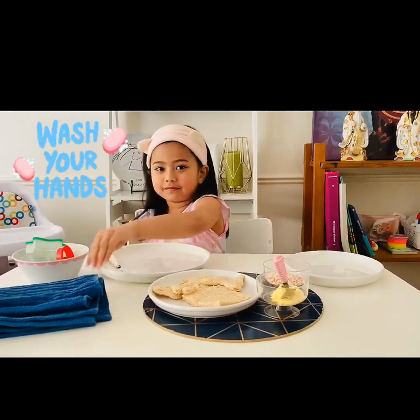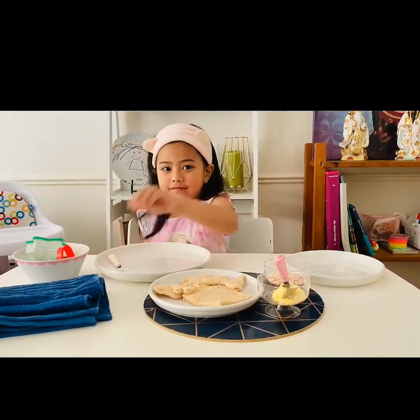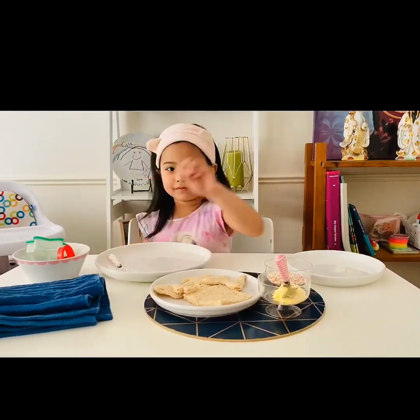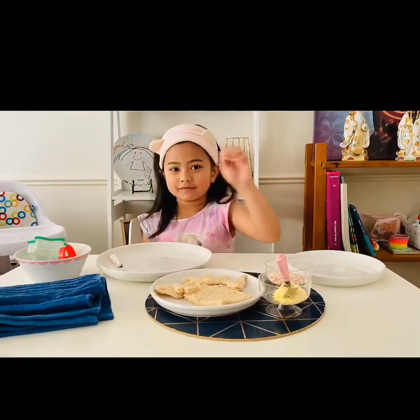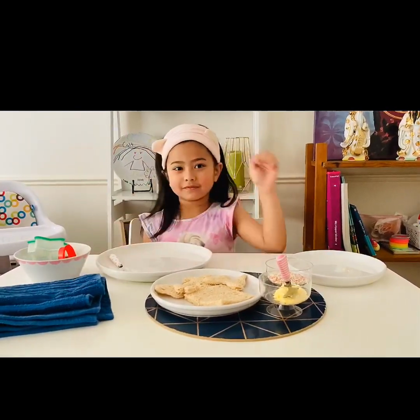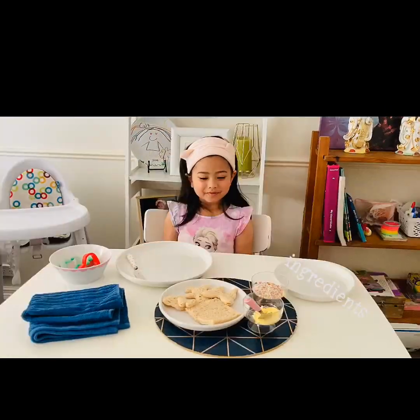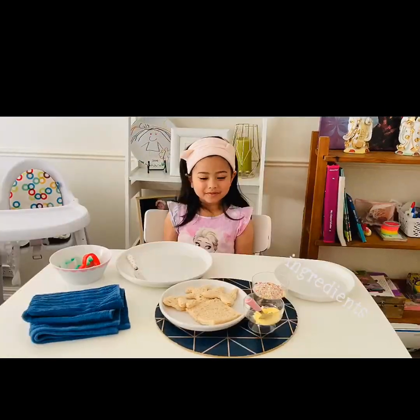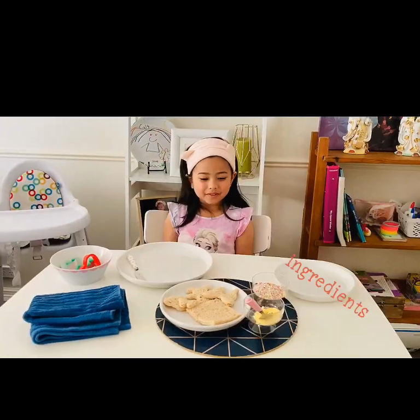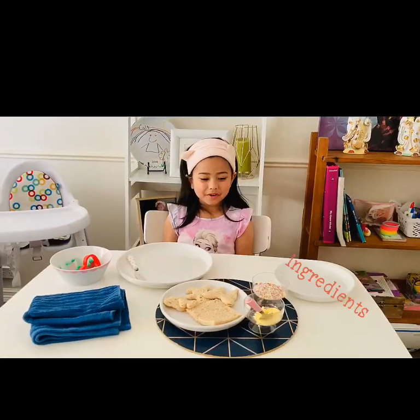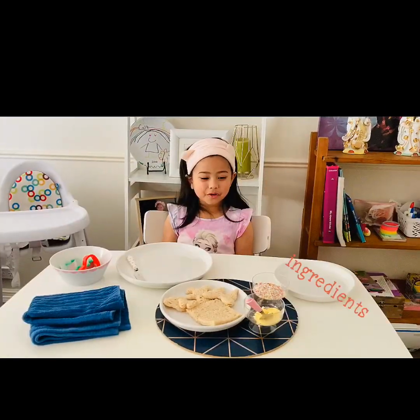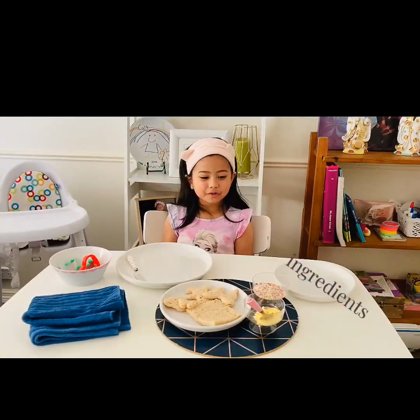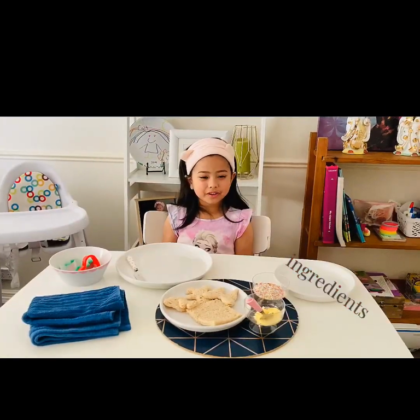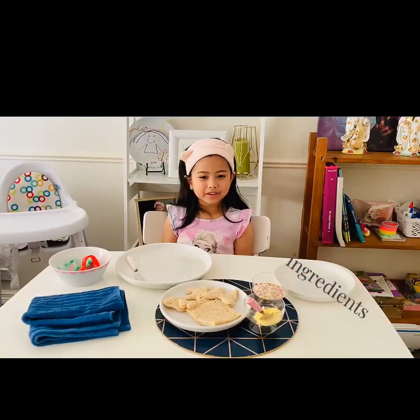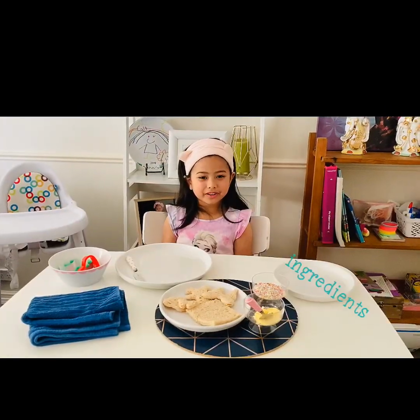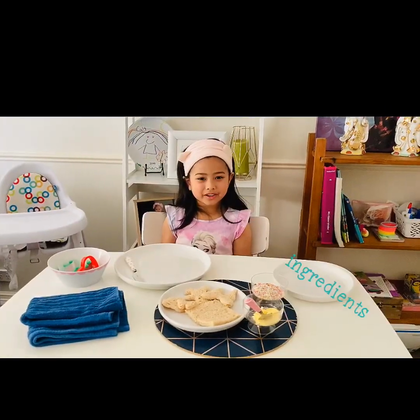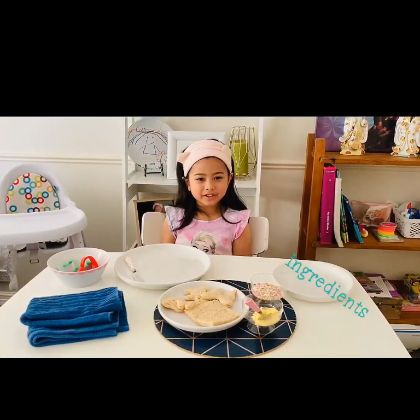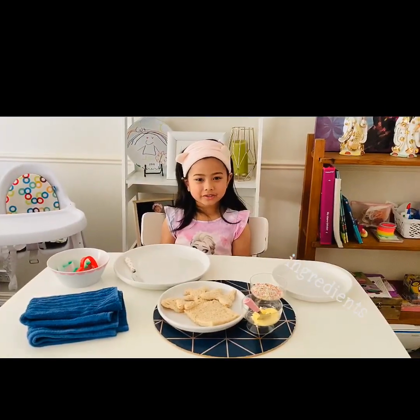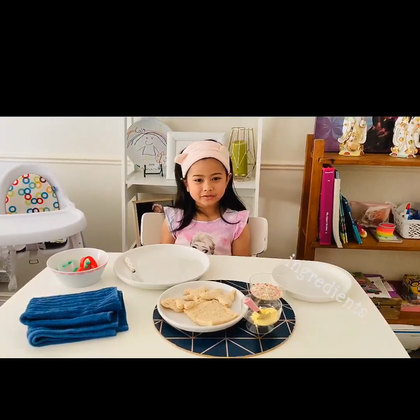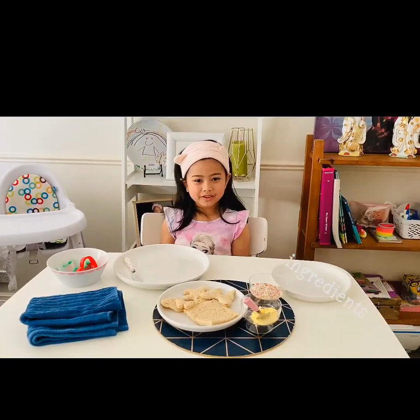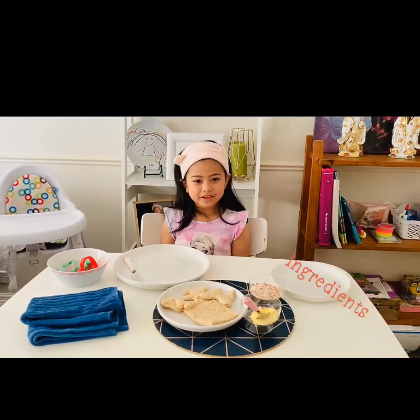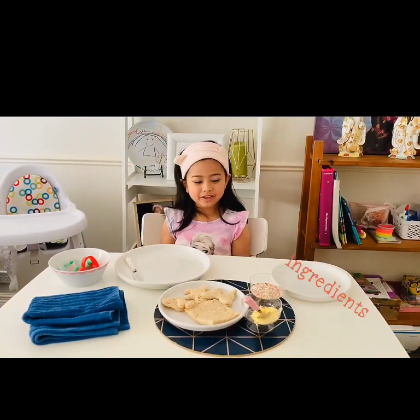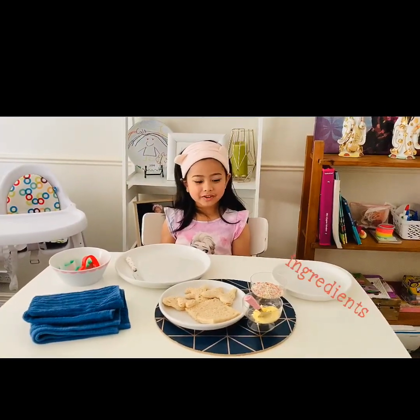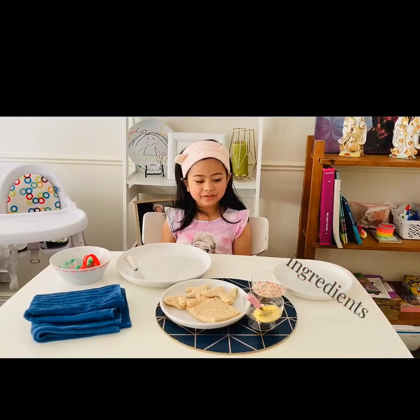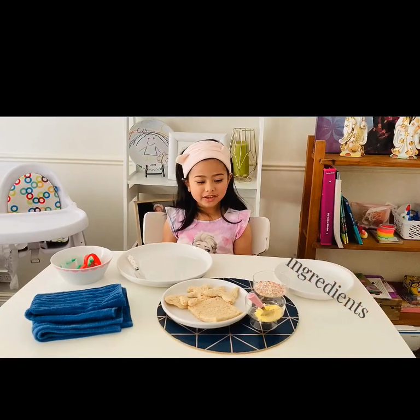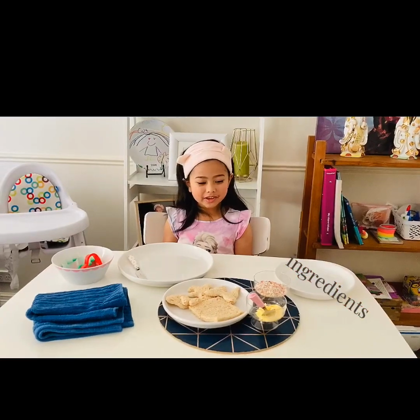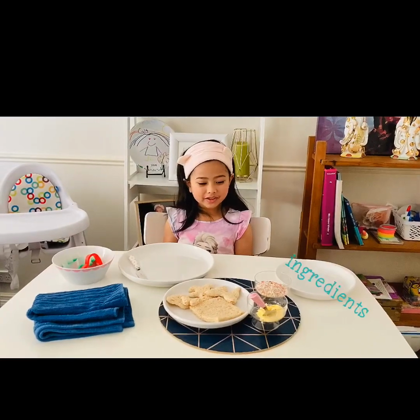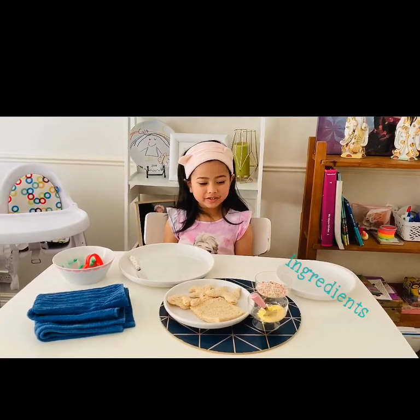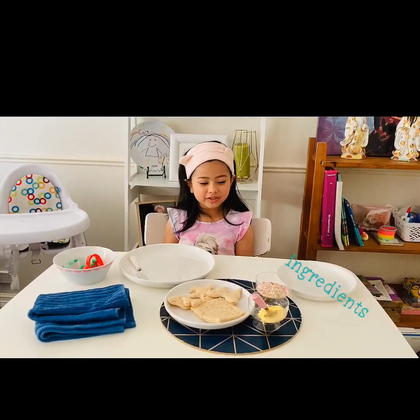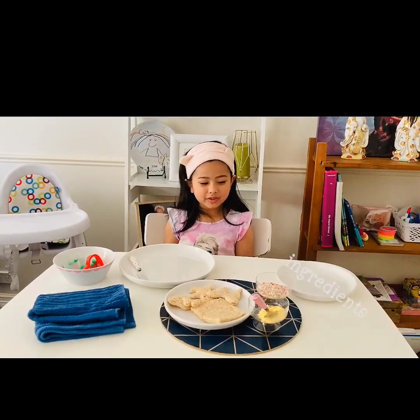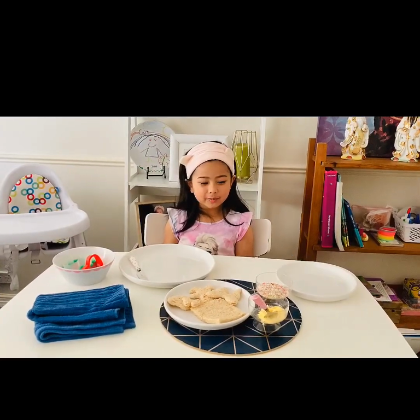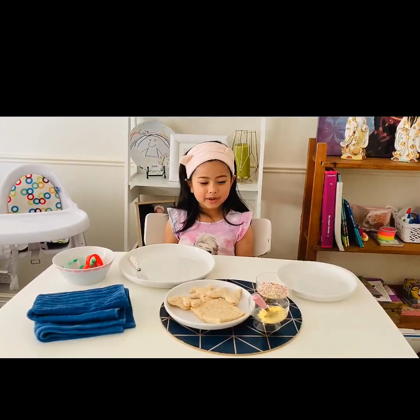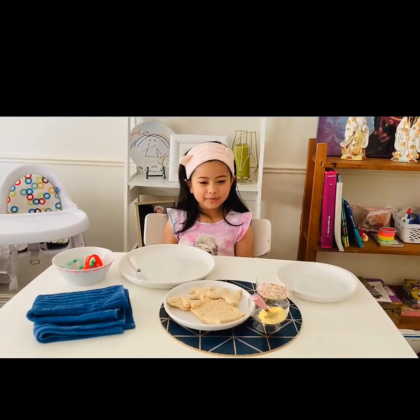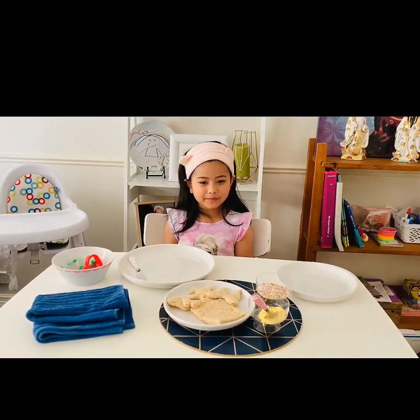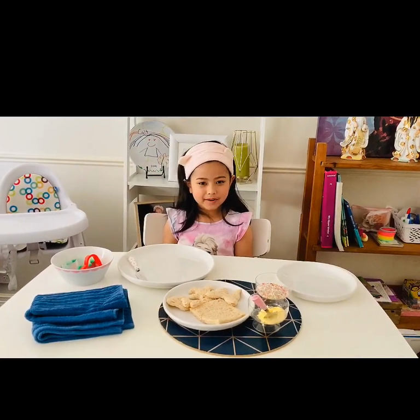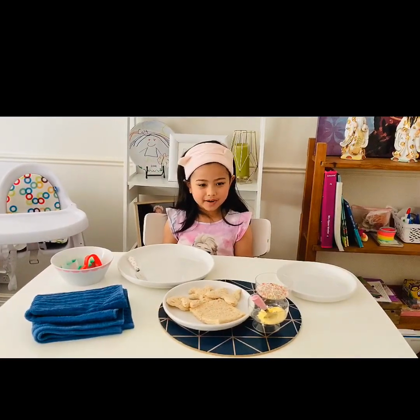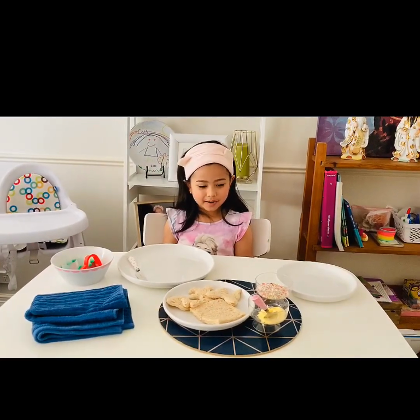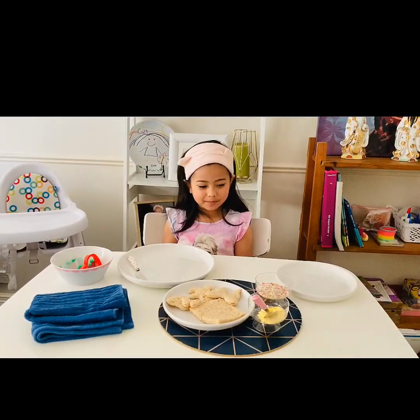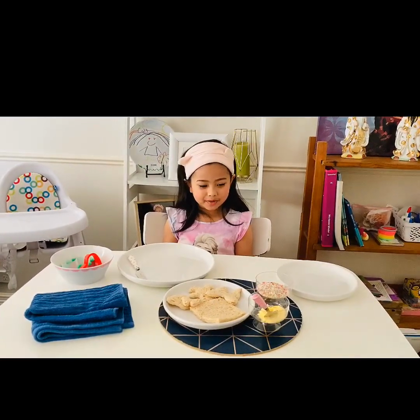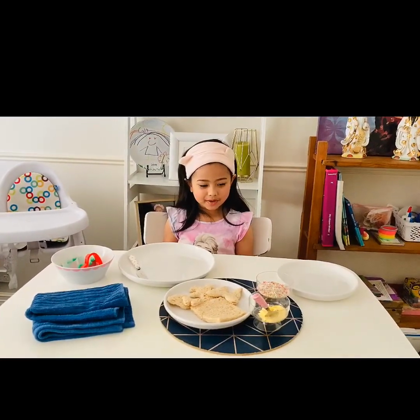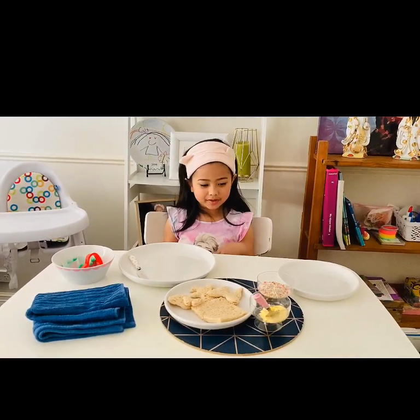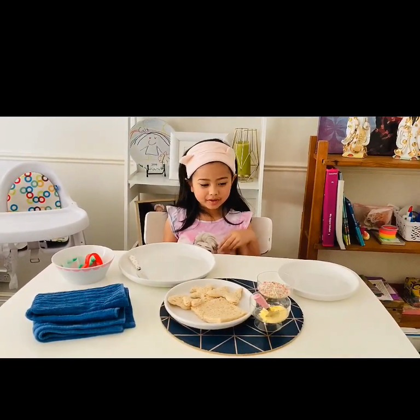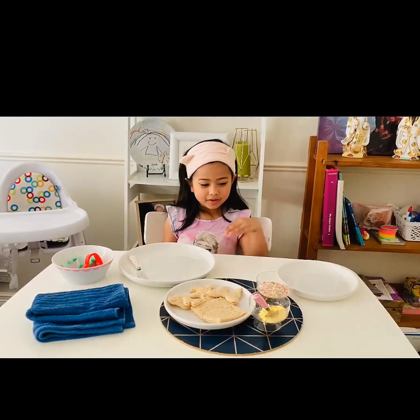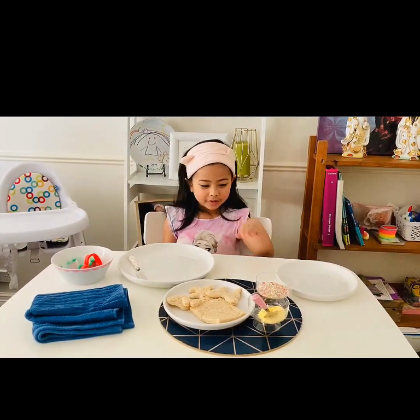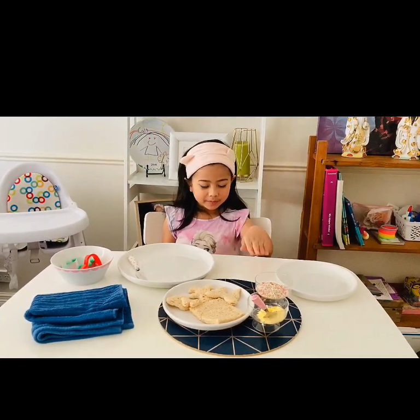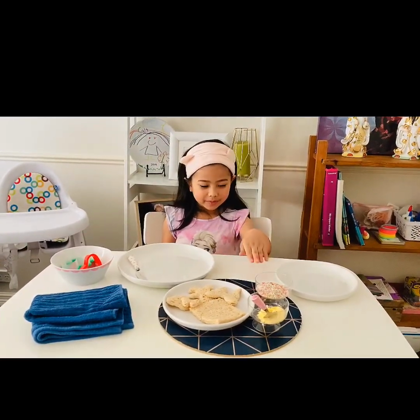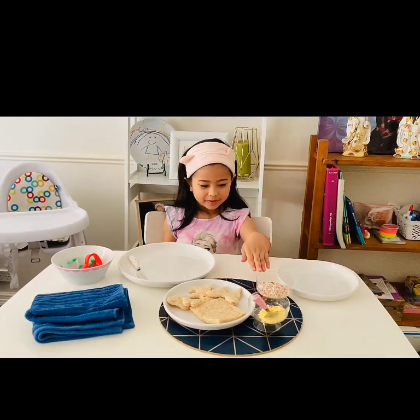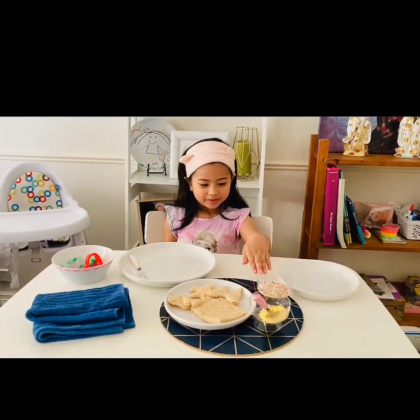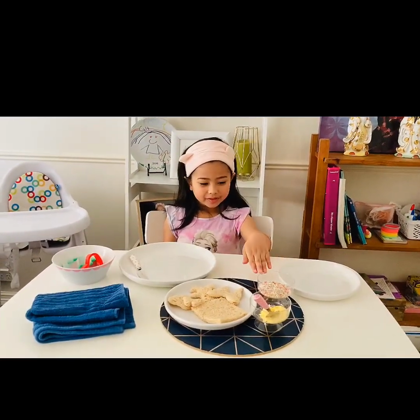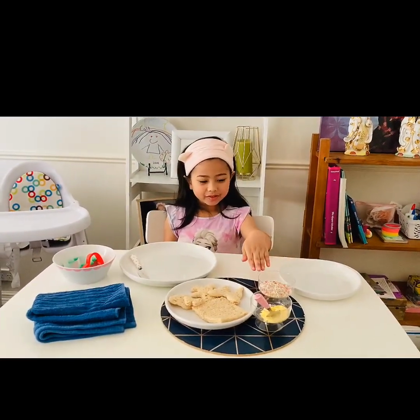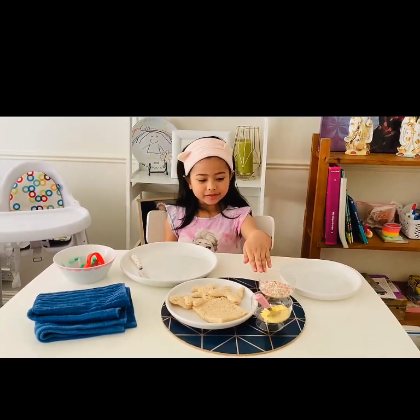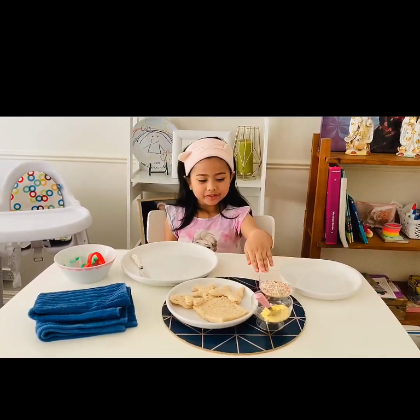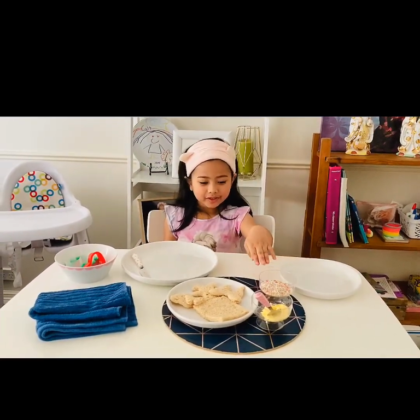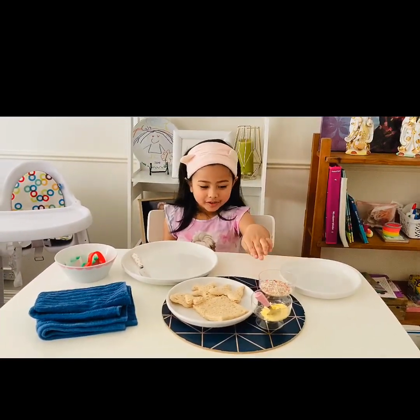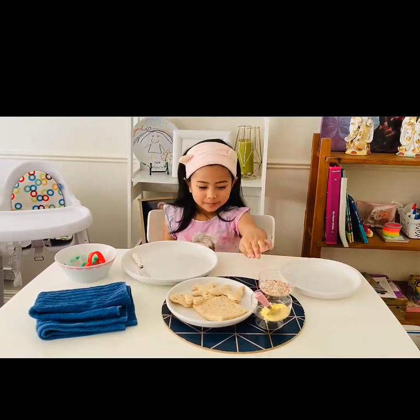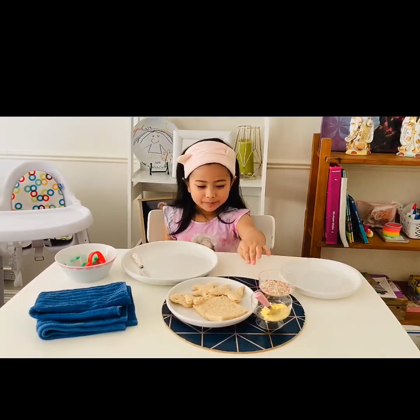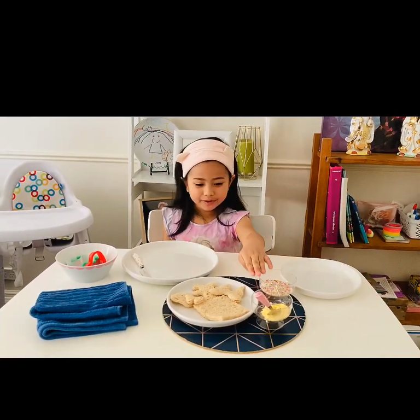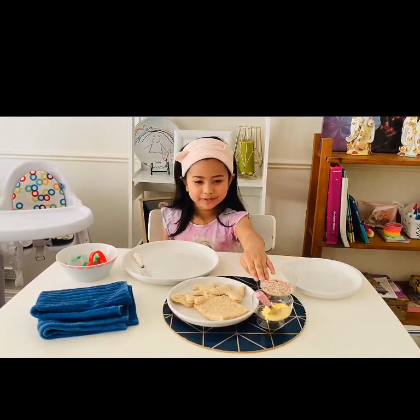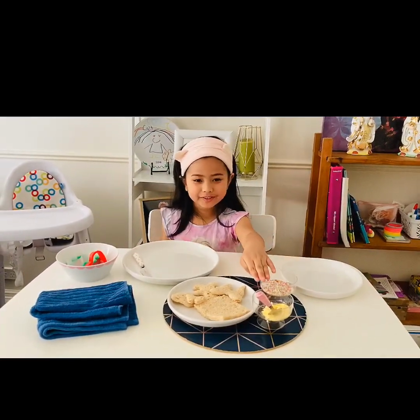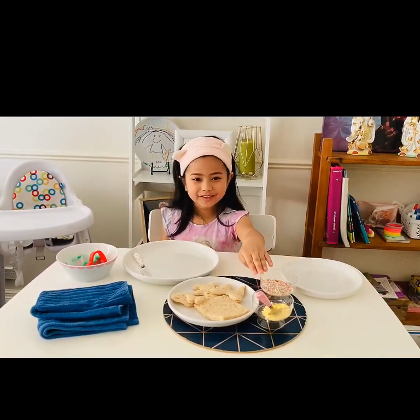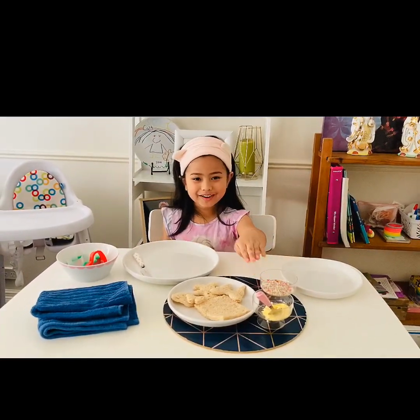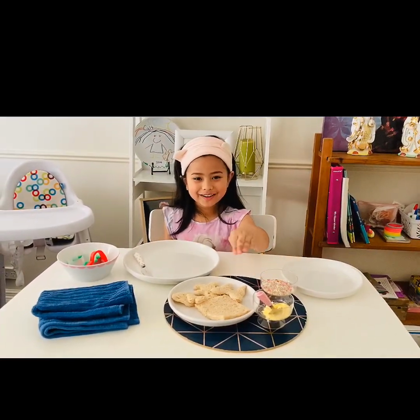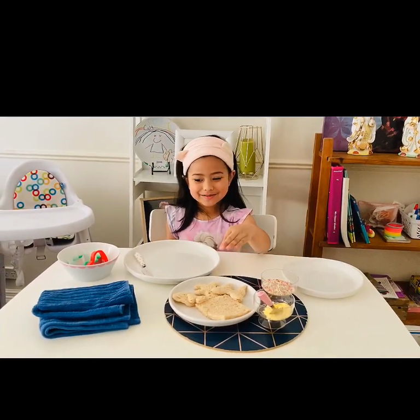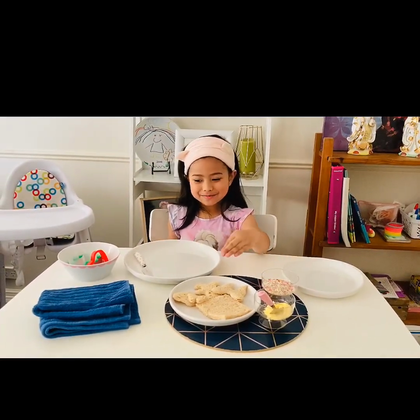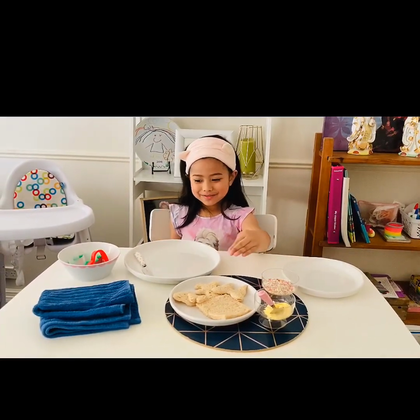You only need 3 ingredients to make fairy bread: sprinkles, butter, and bread.